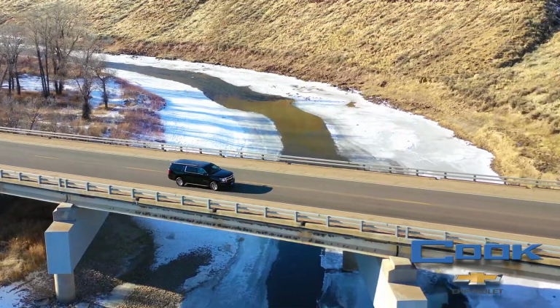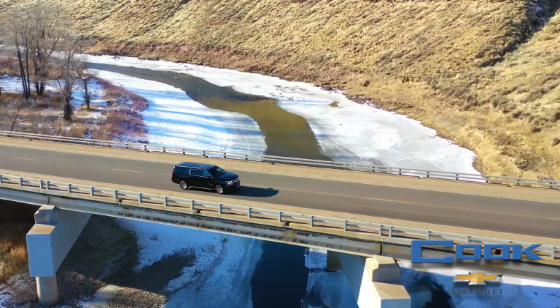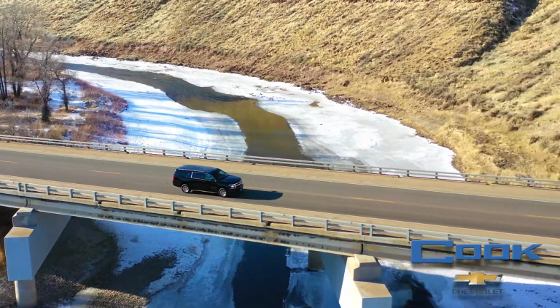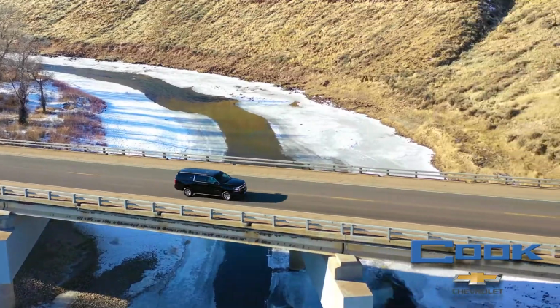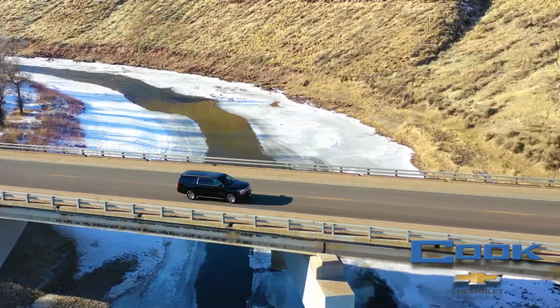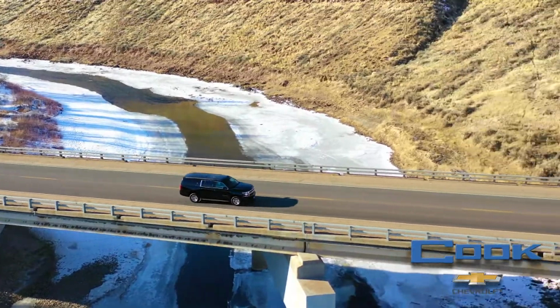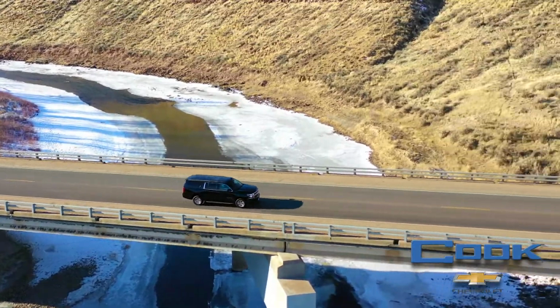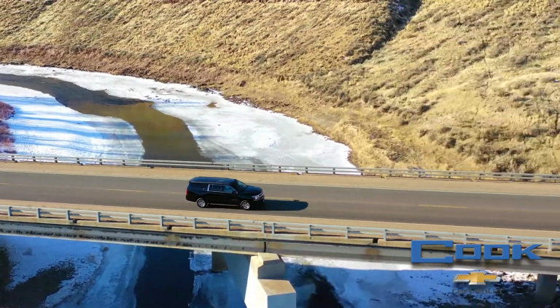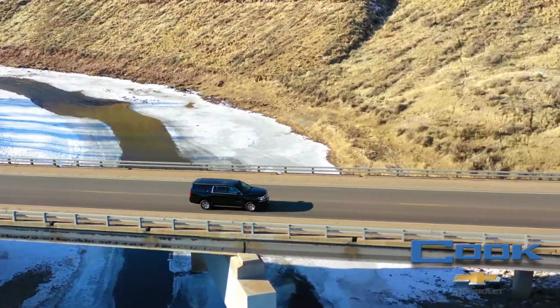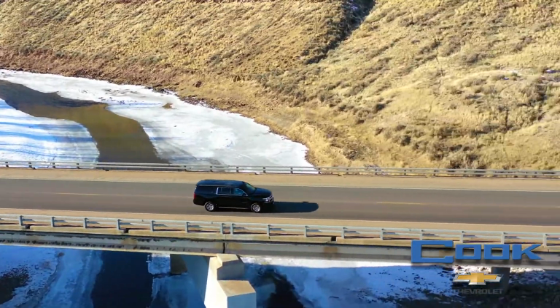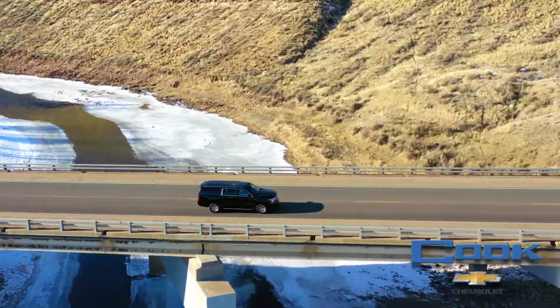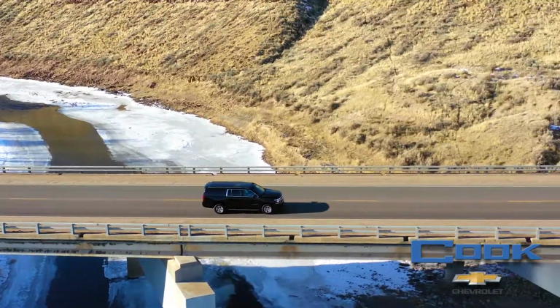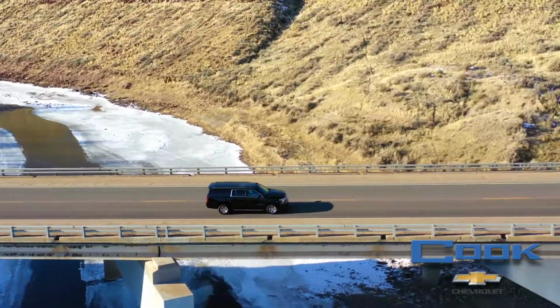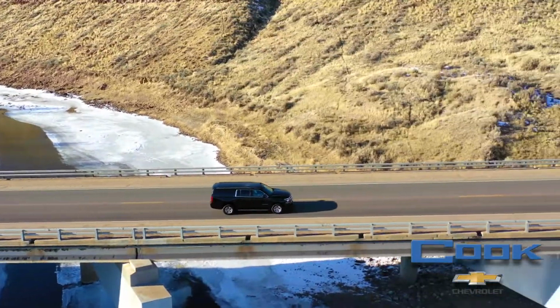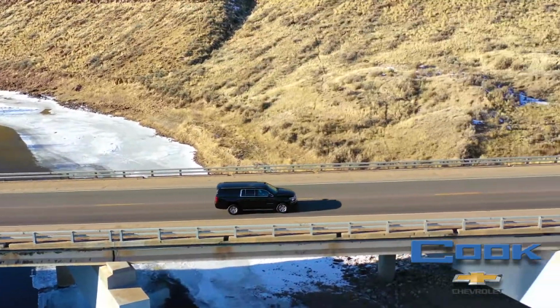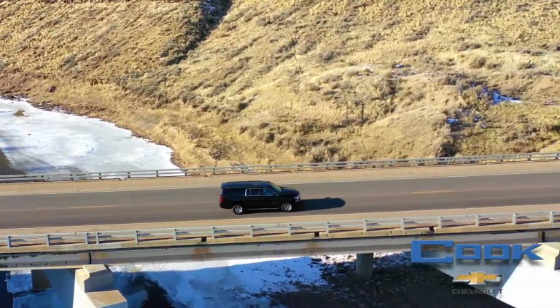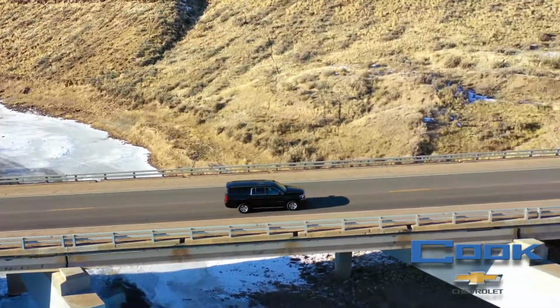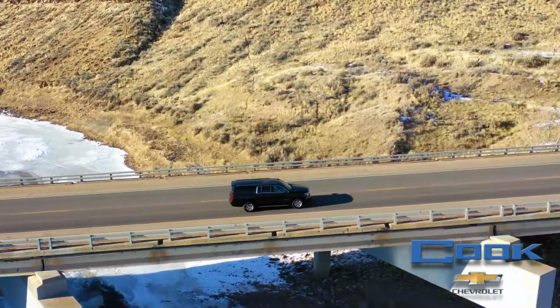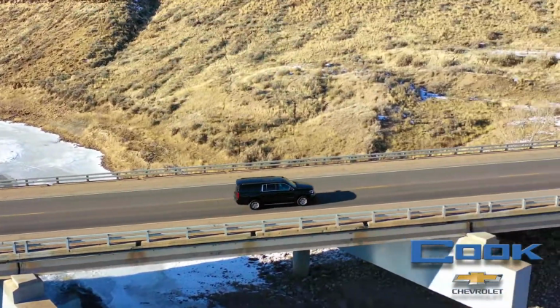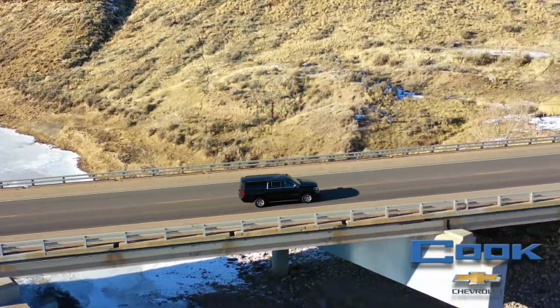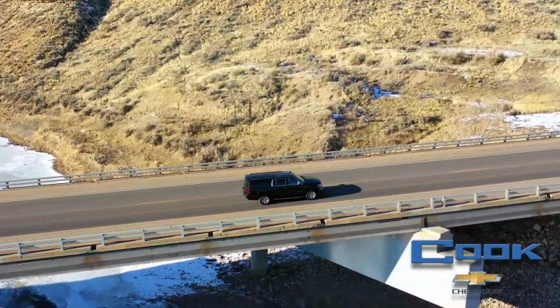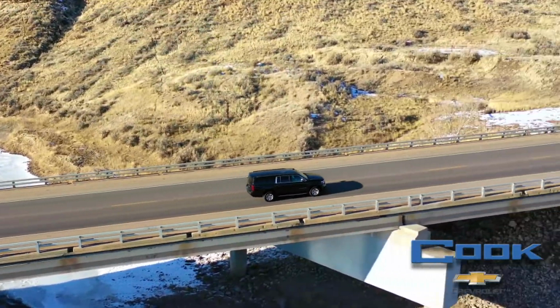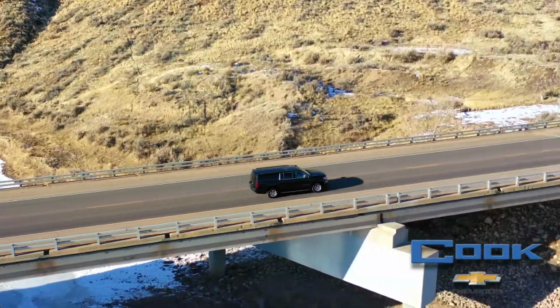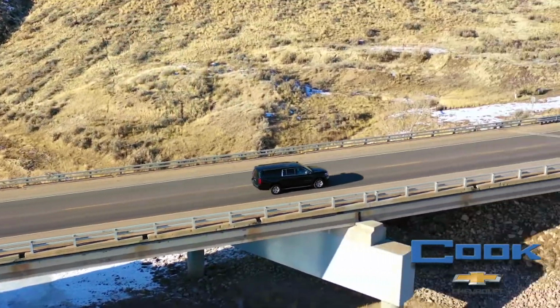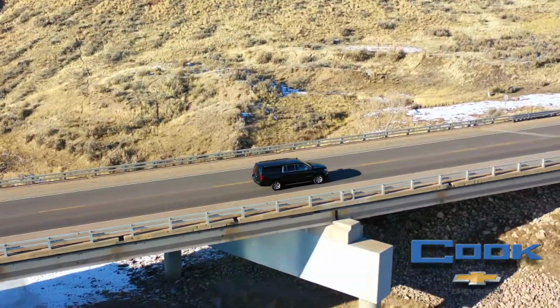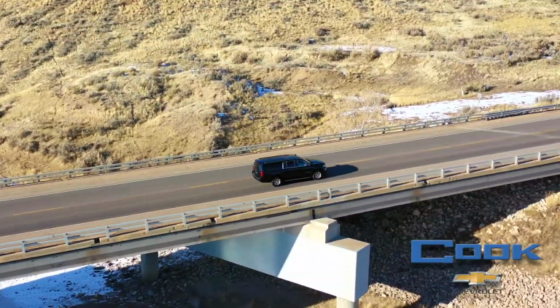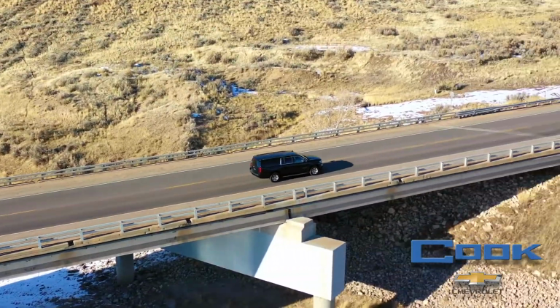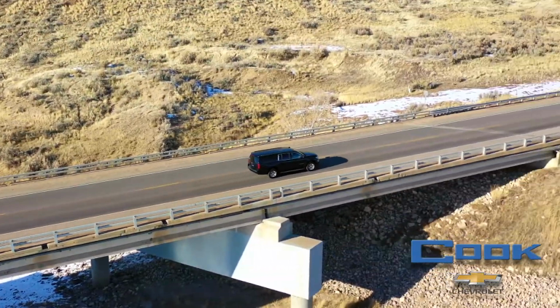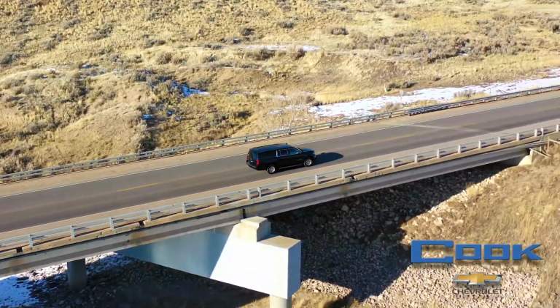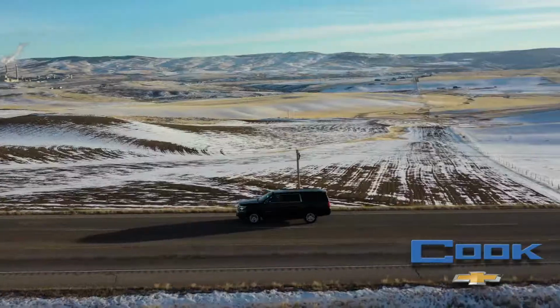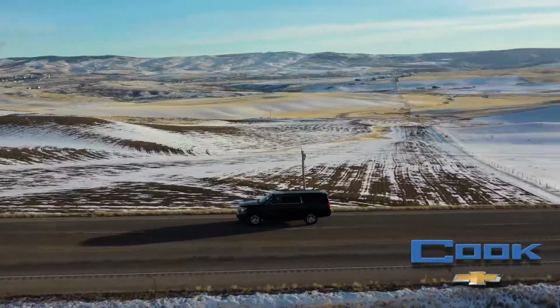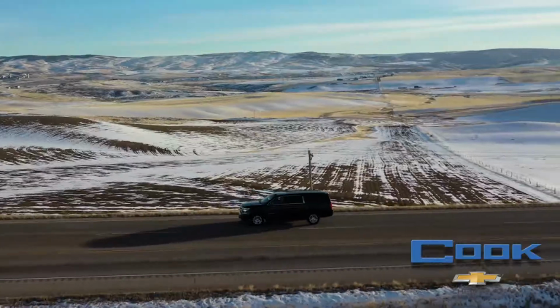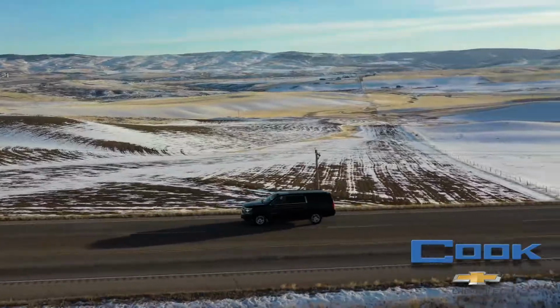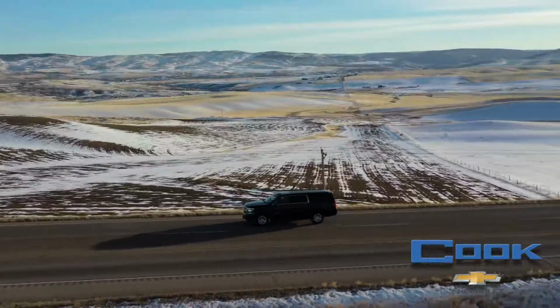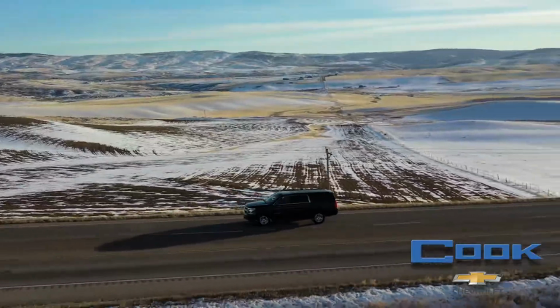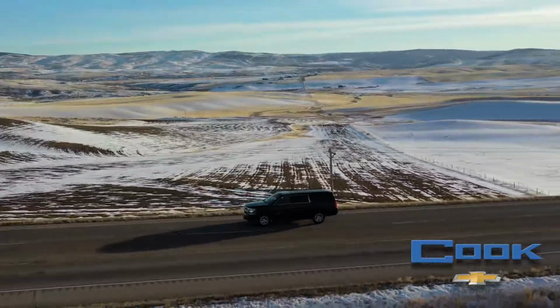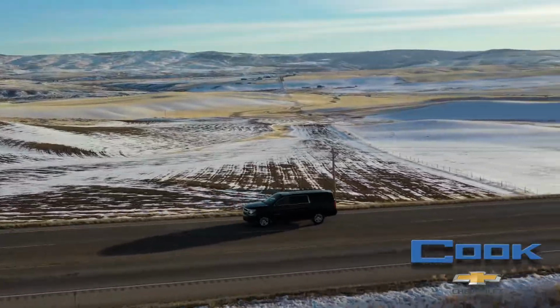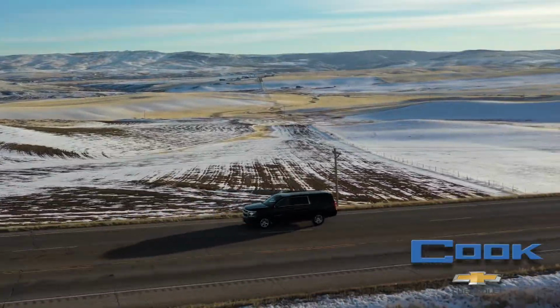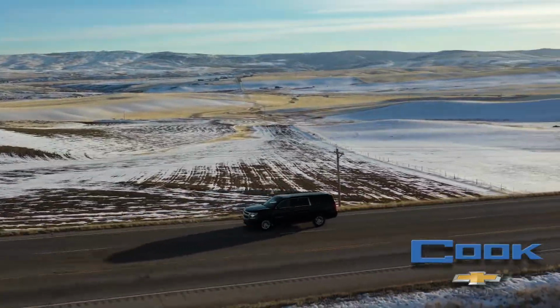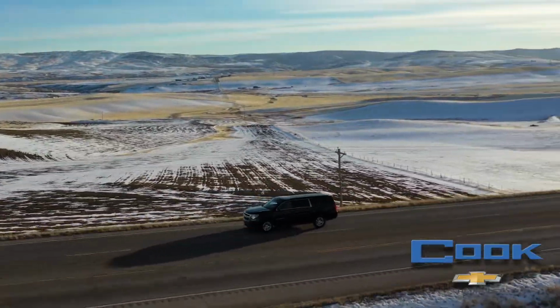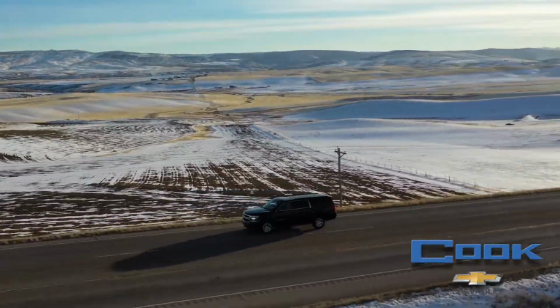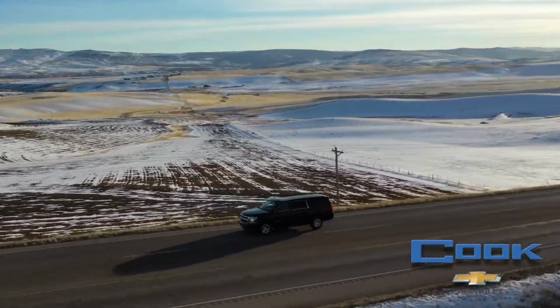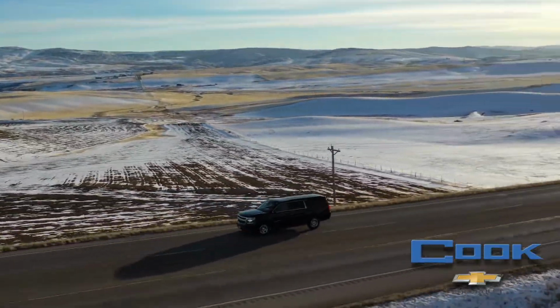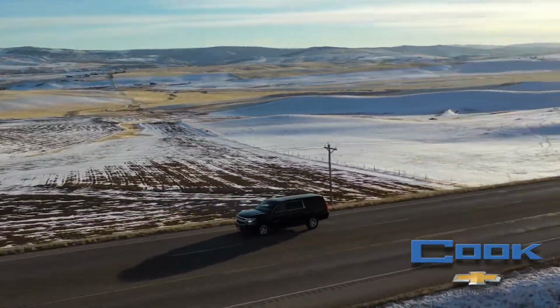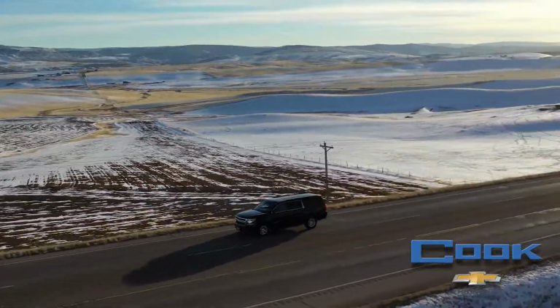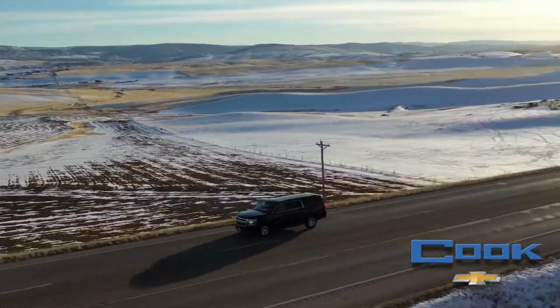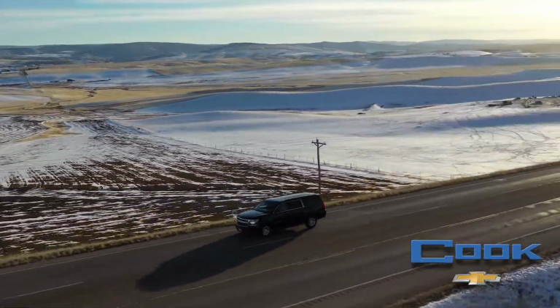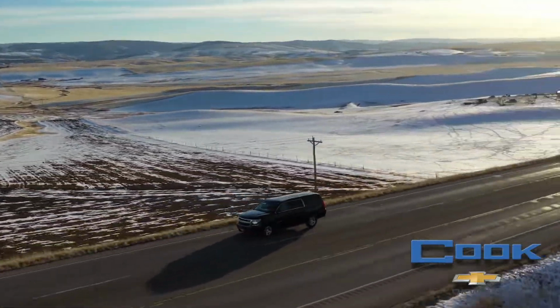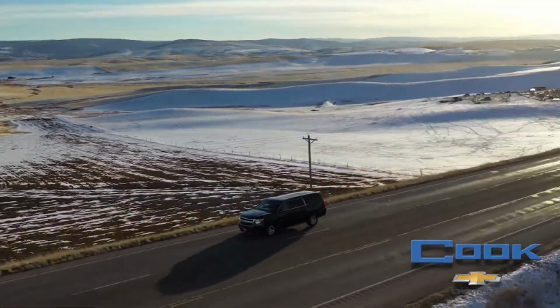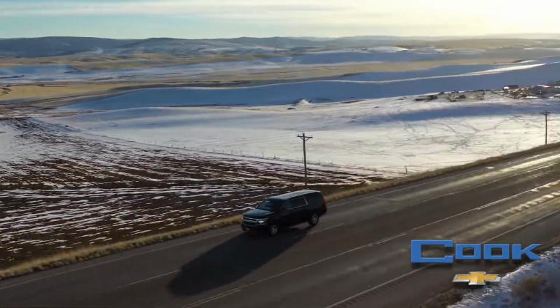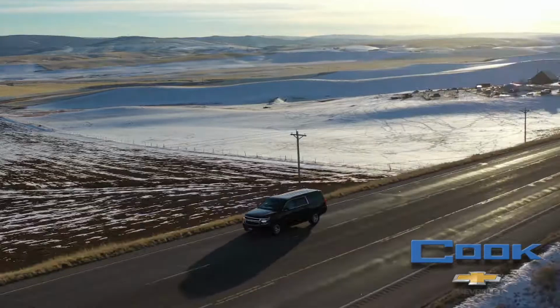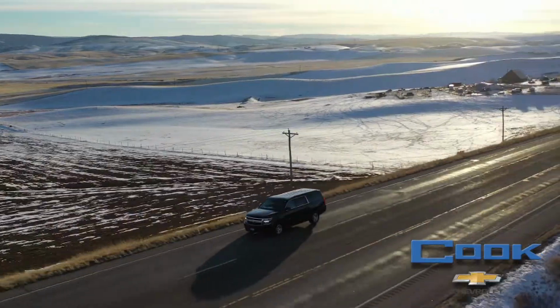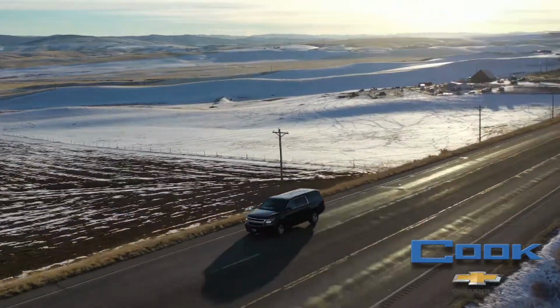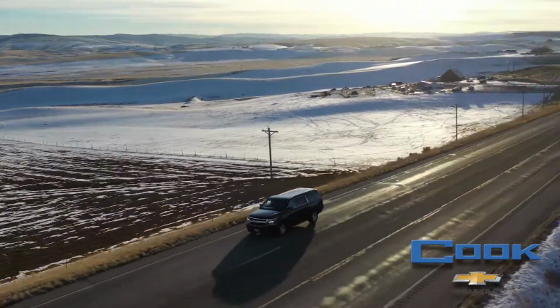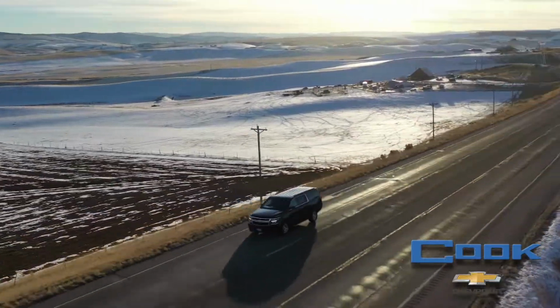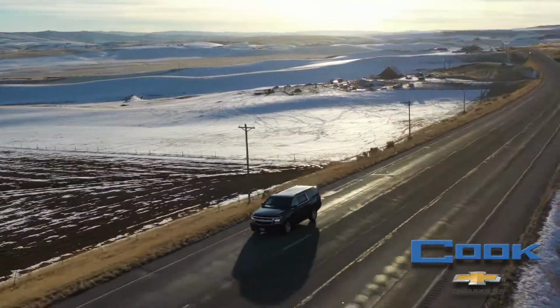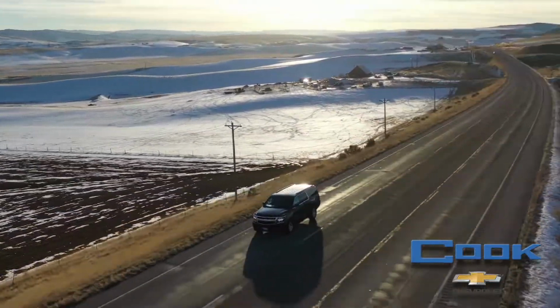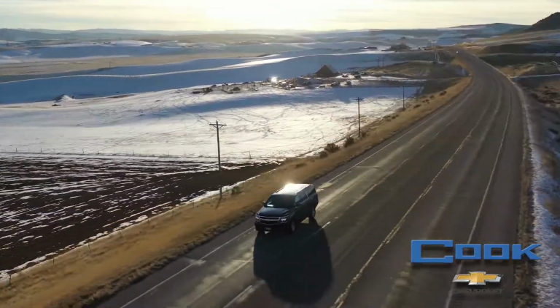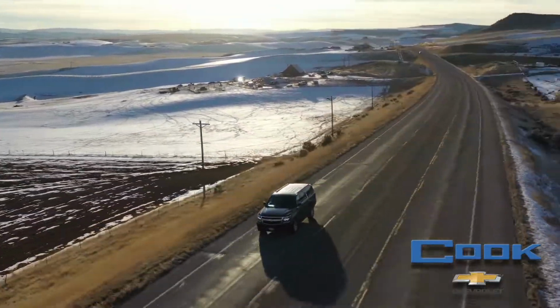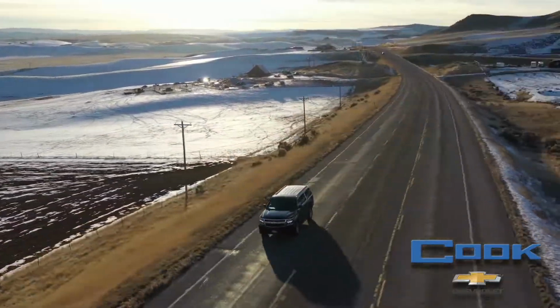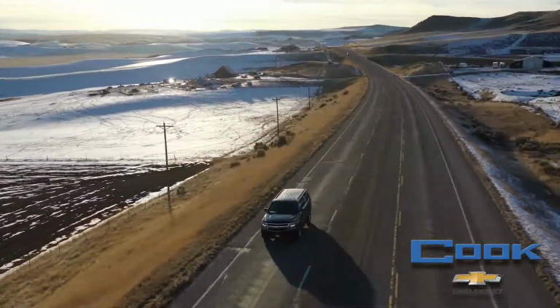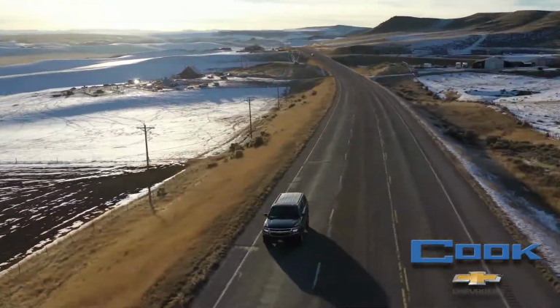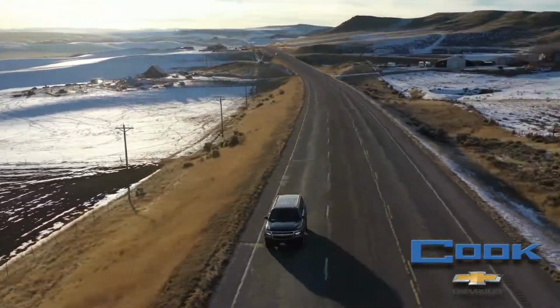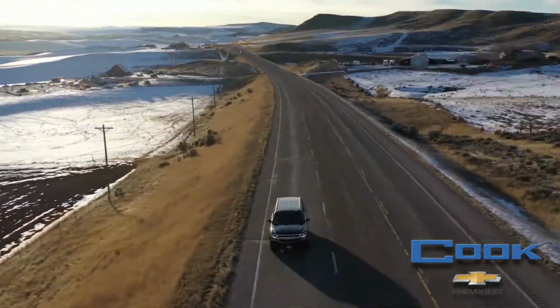The Suburban is a staple of the Chevy lineup and has been for years, with the ability to transport the entire family in luxury.